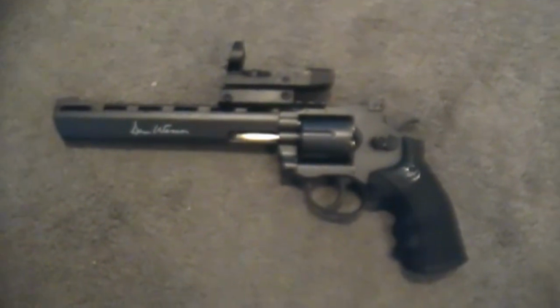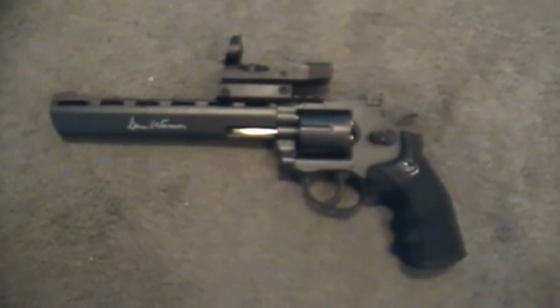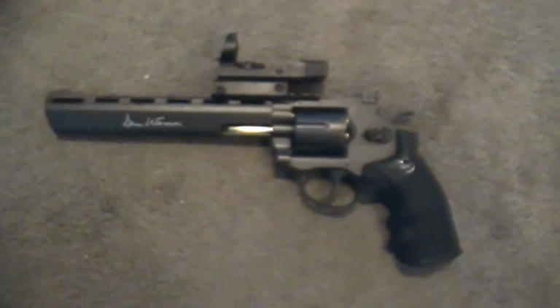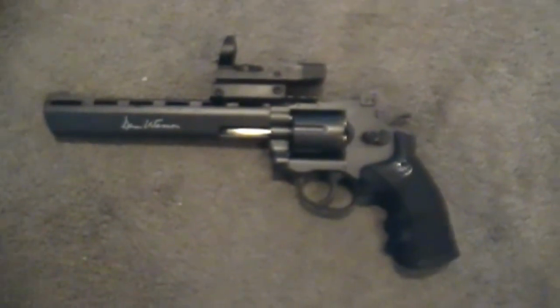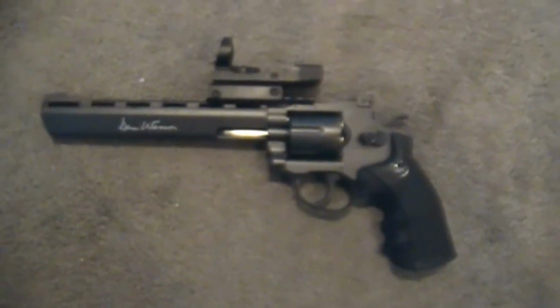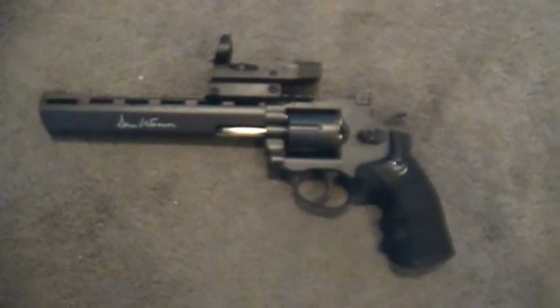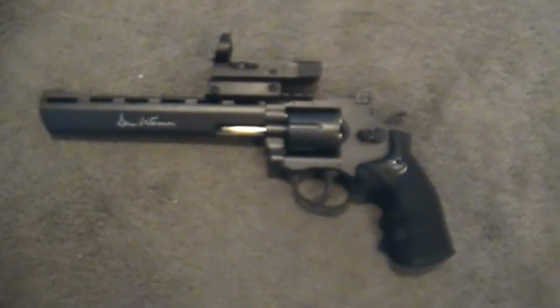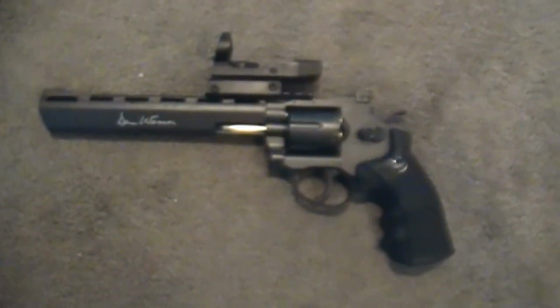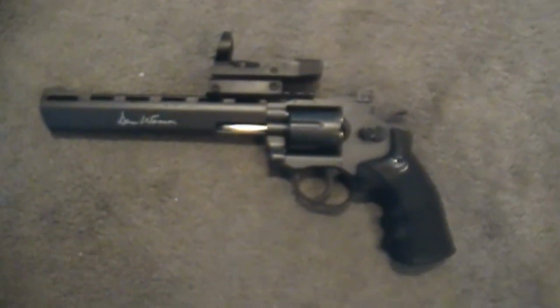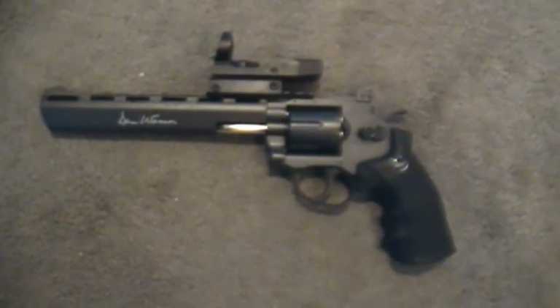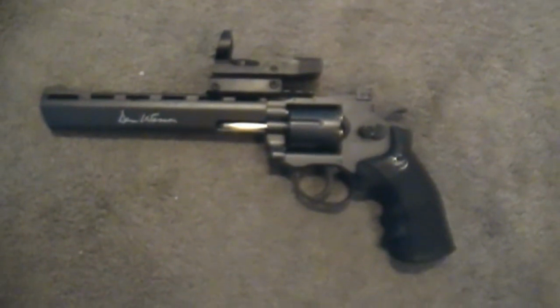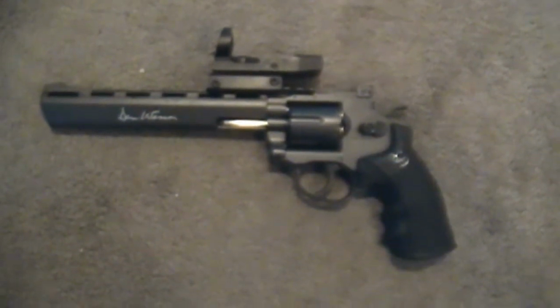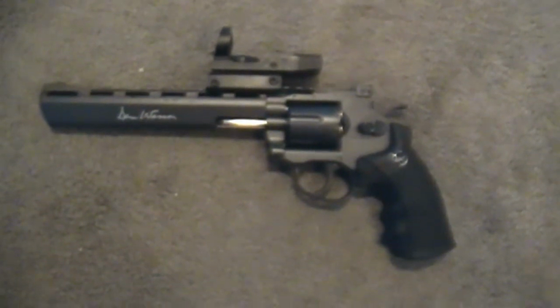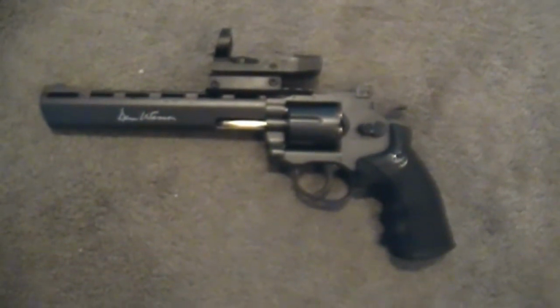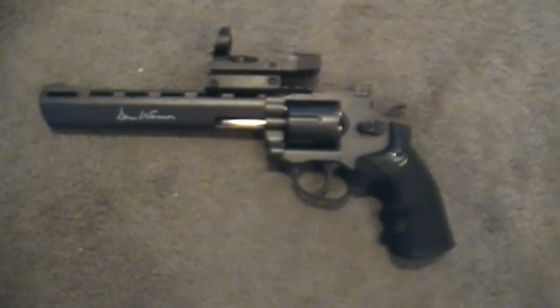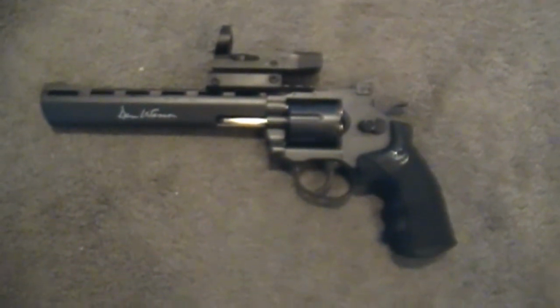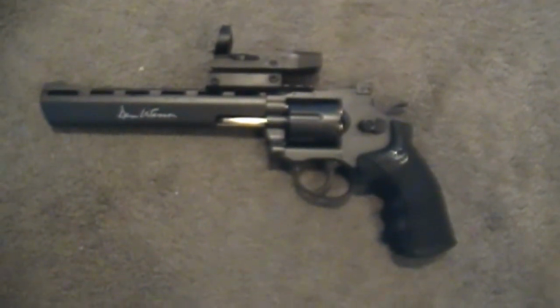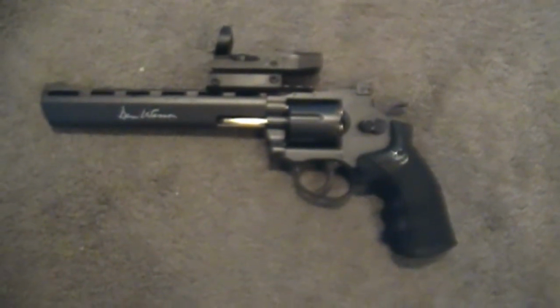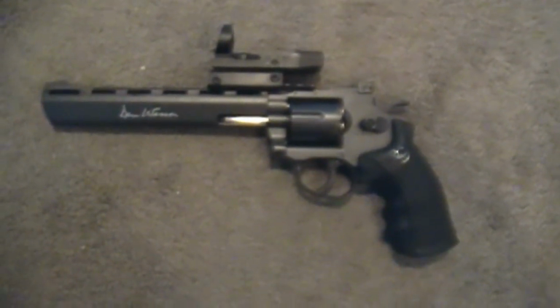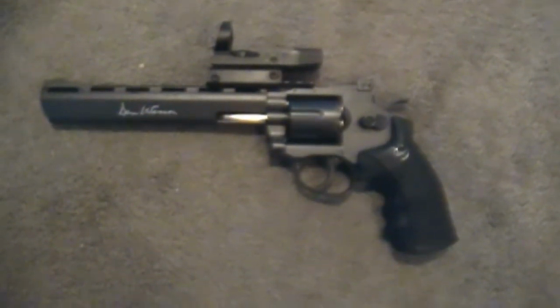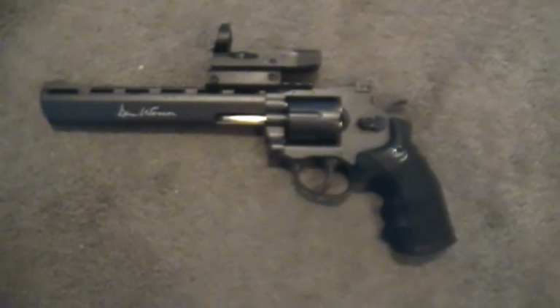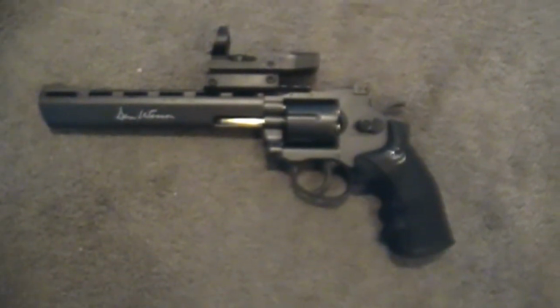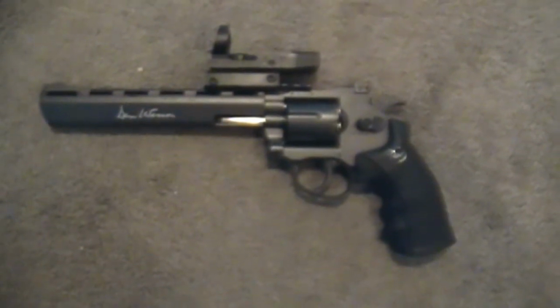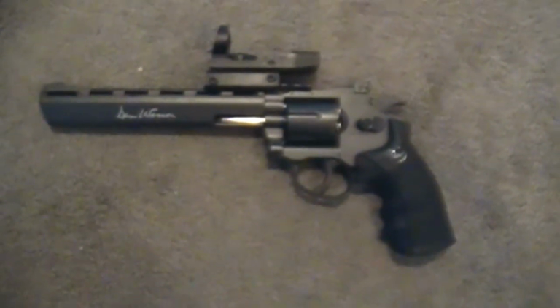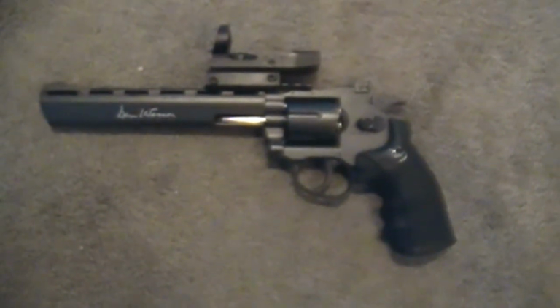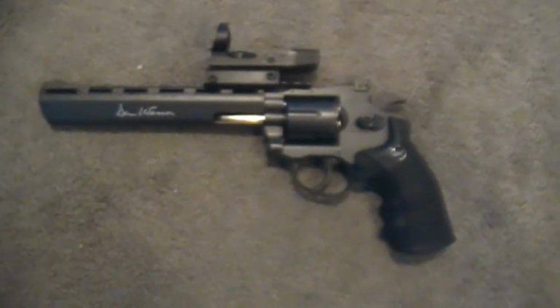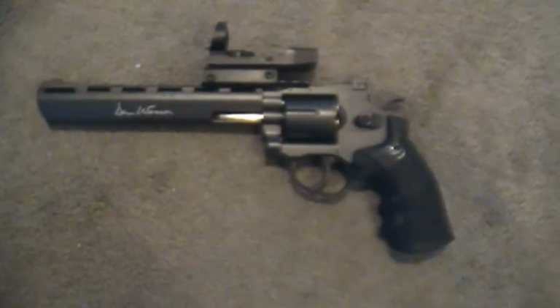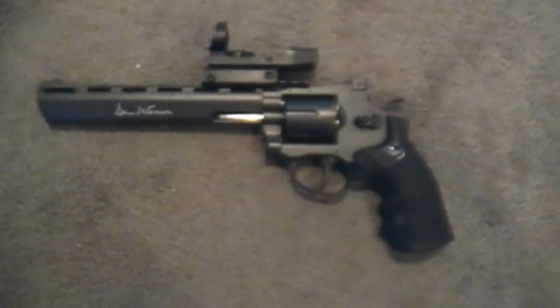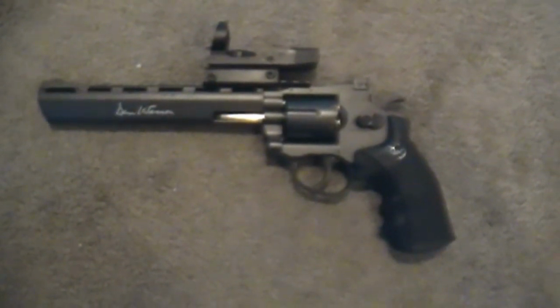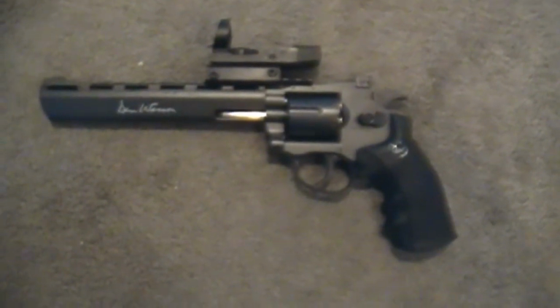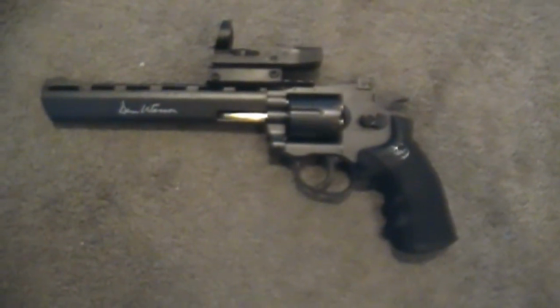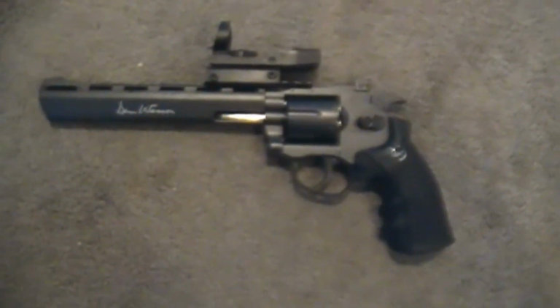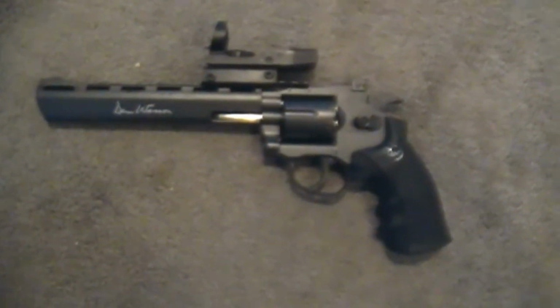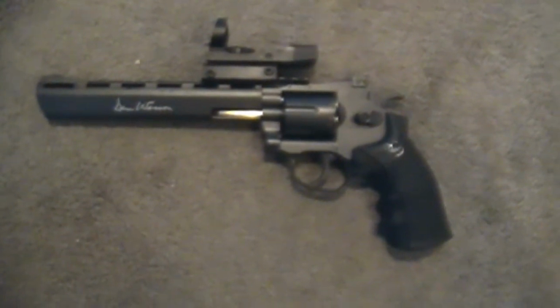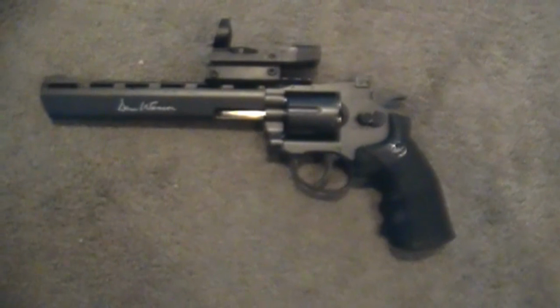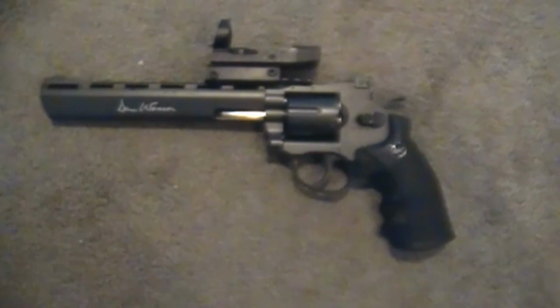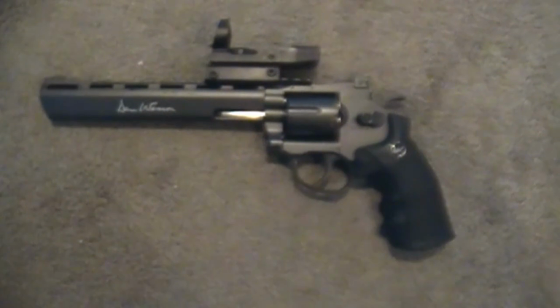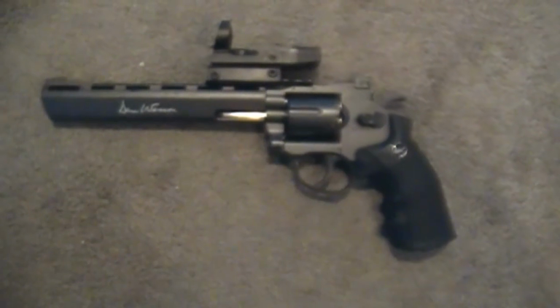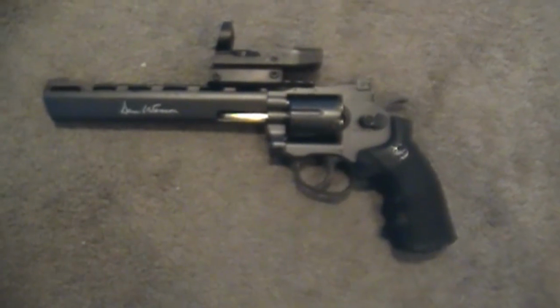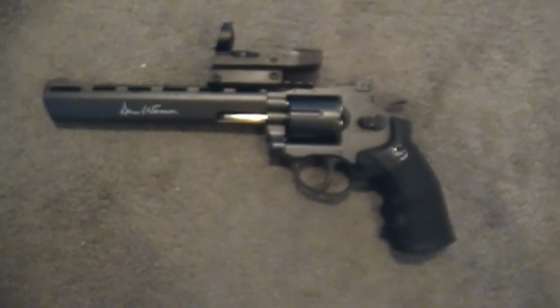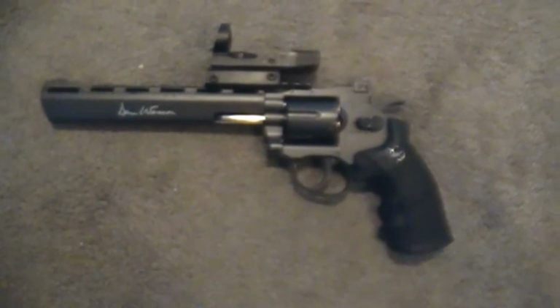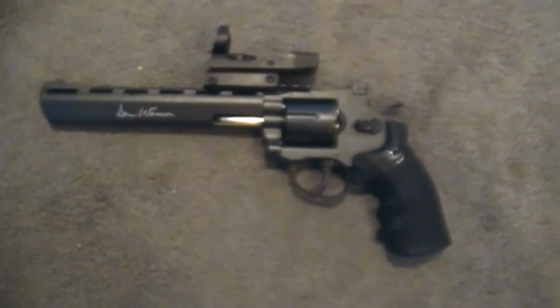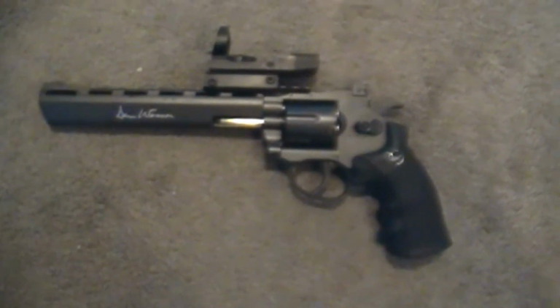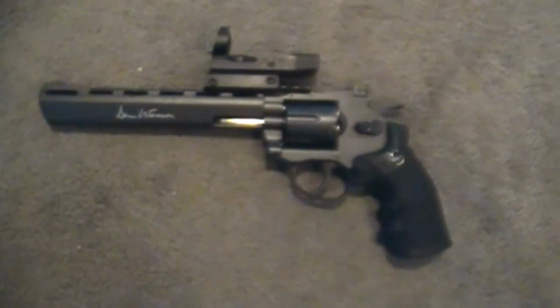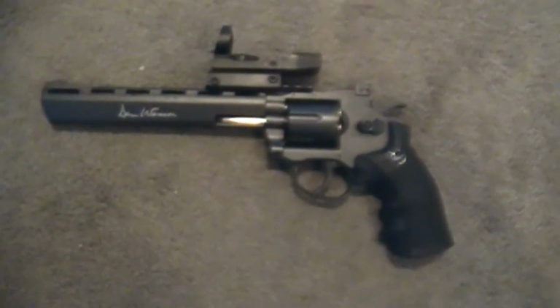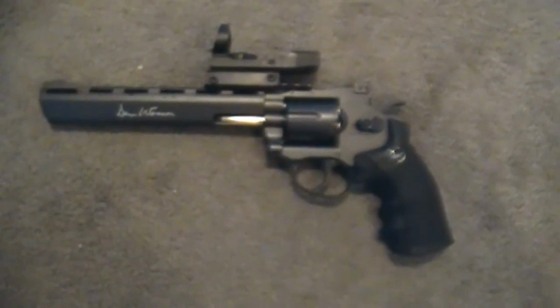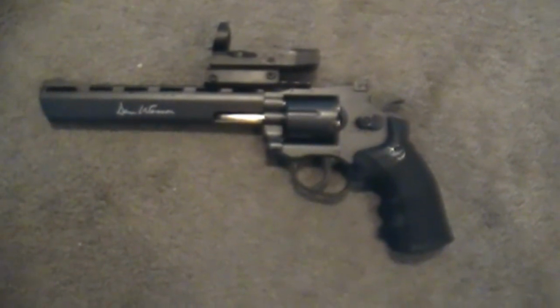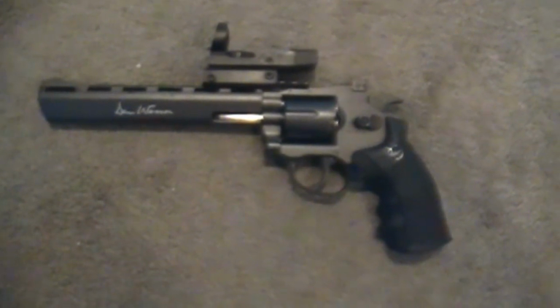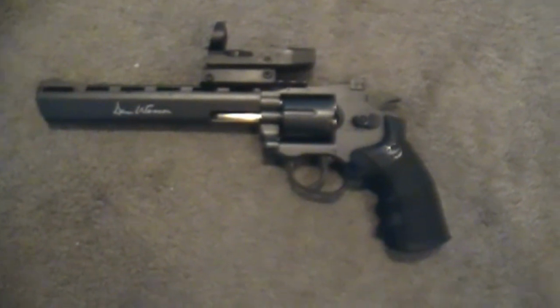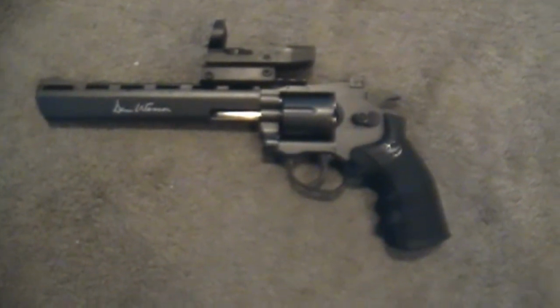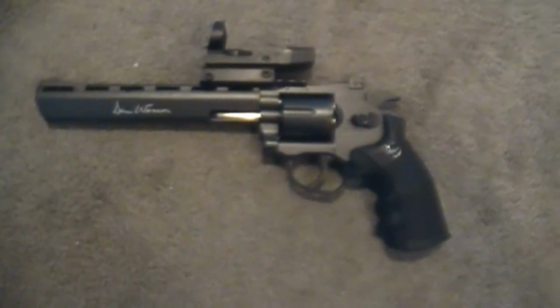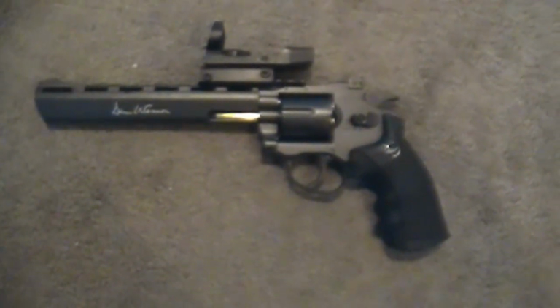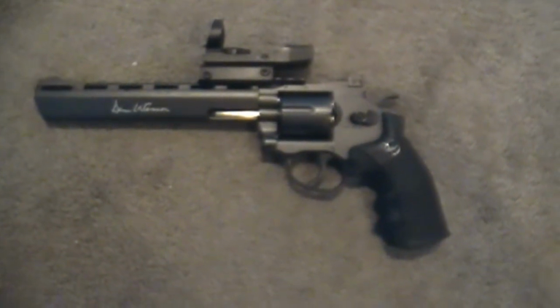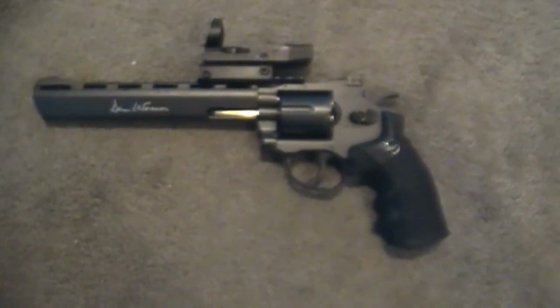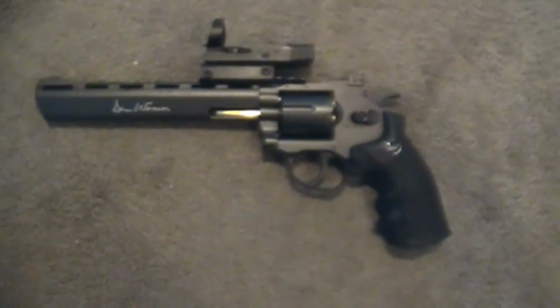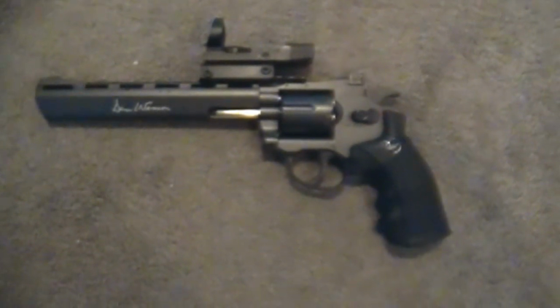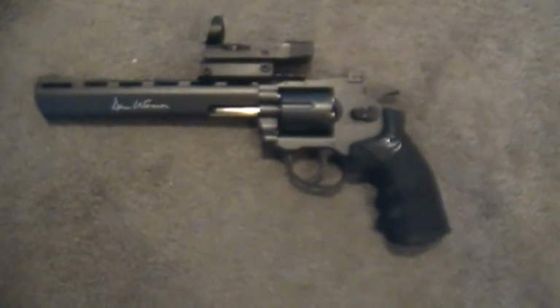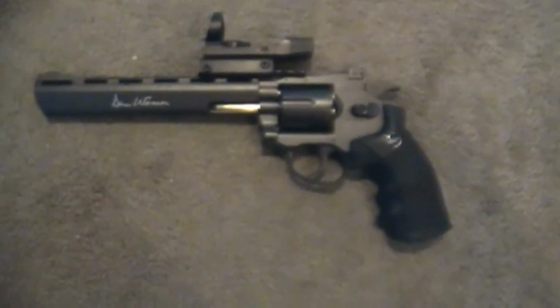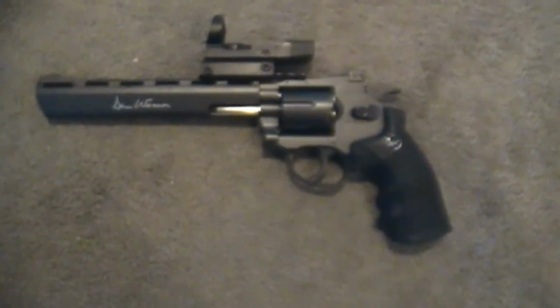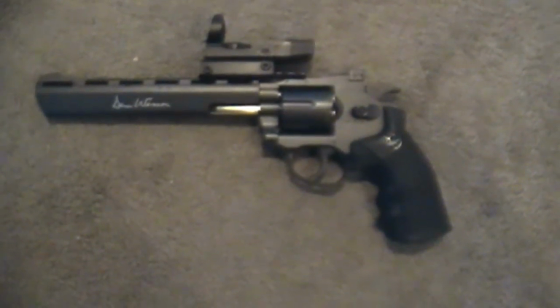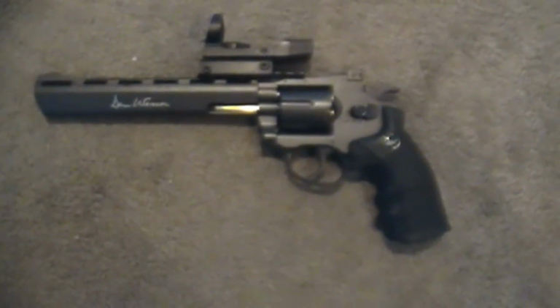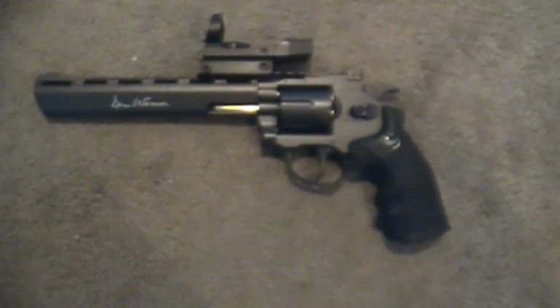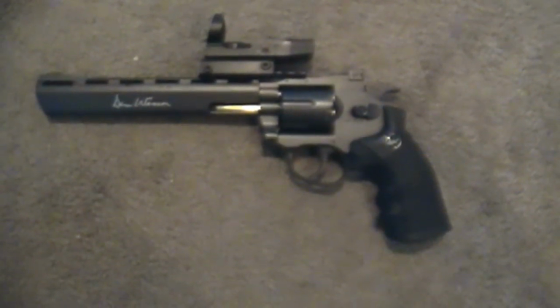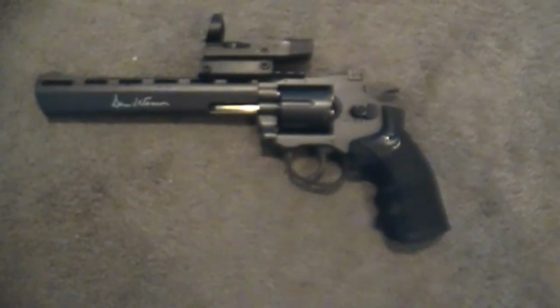Like I promised, here are the velocity tests for the Dan Wesson CO2 8-inch BB revolver.